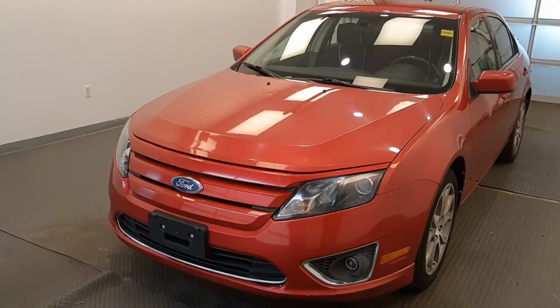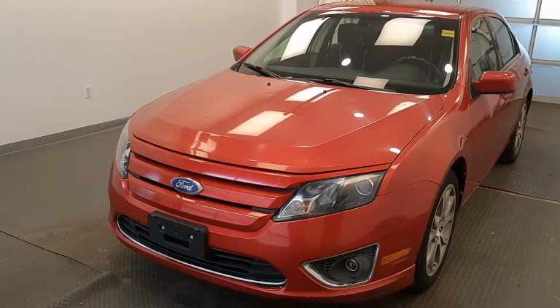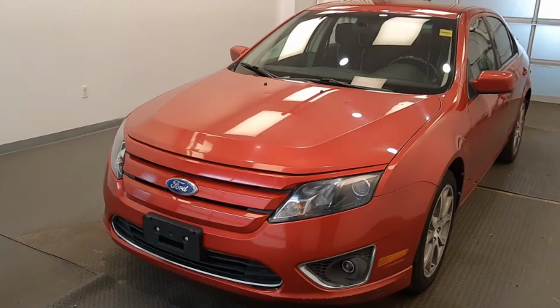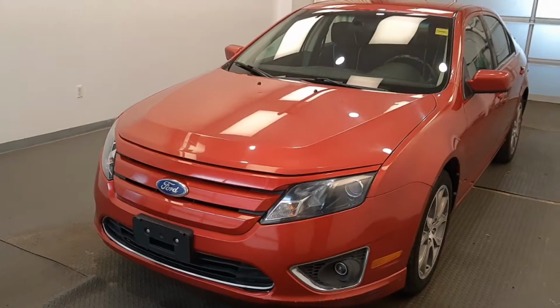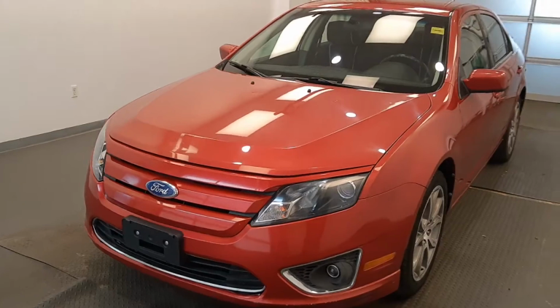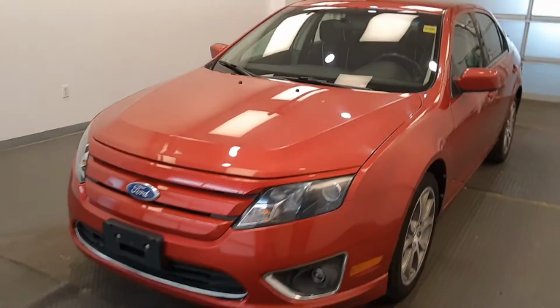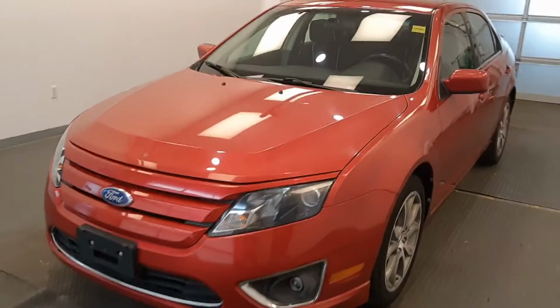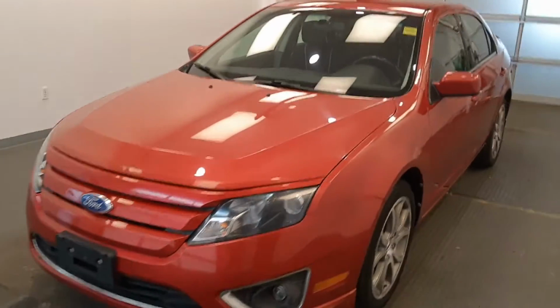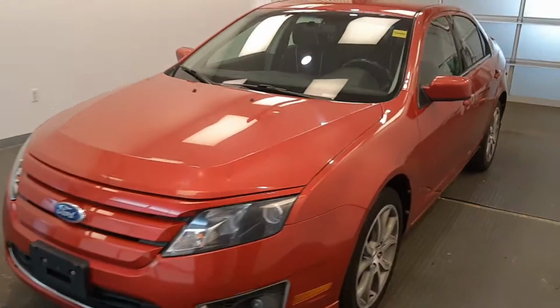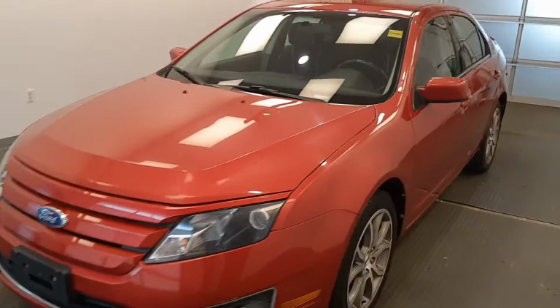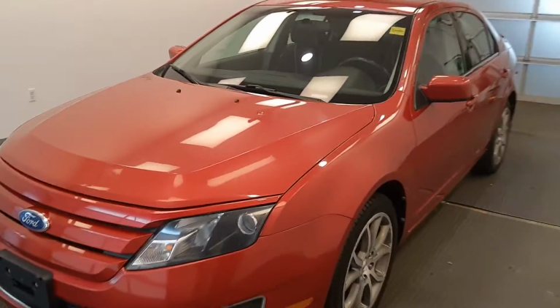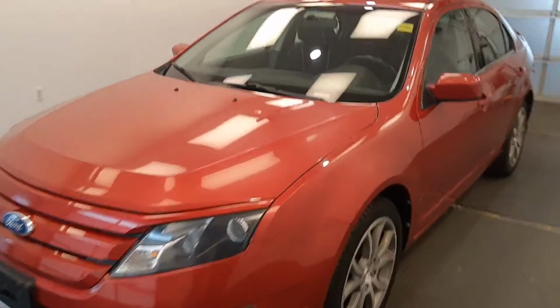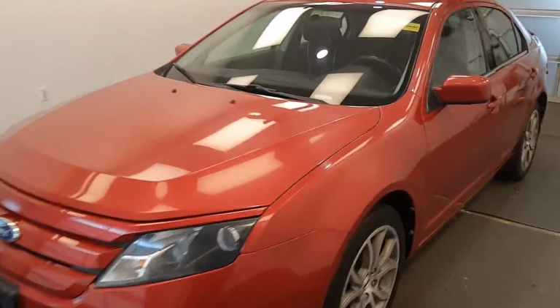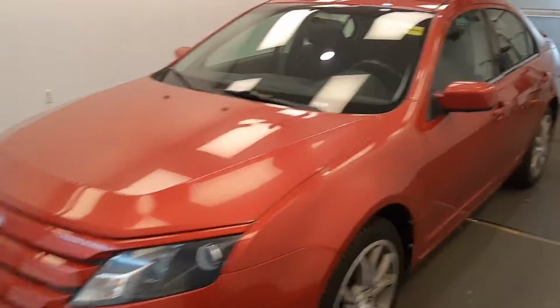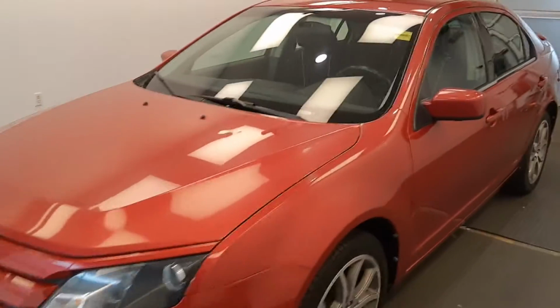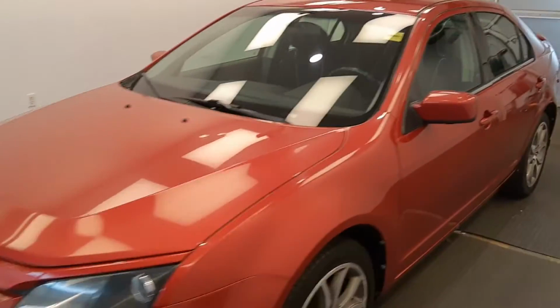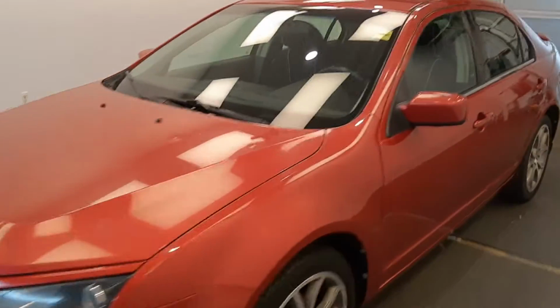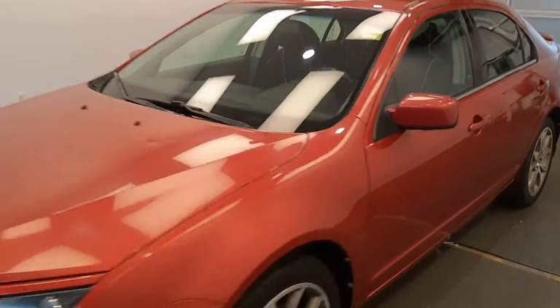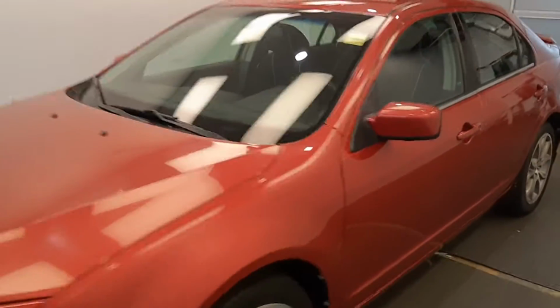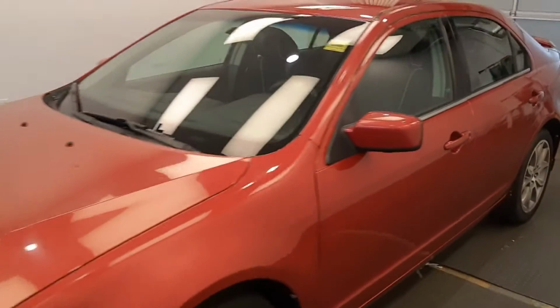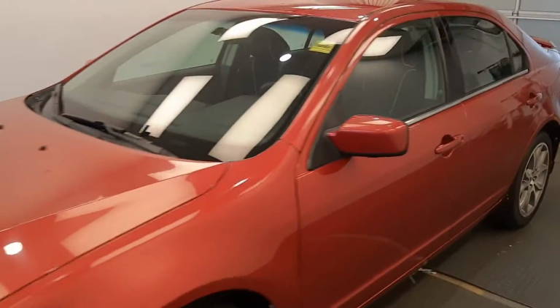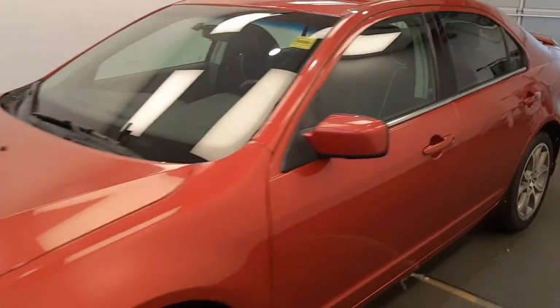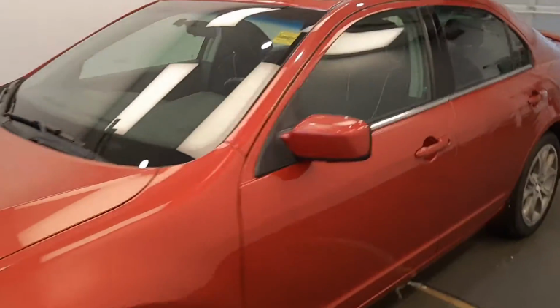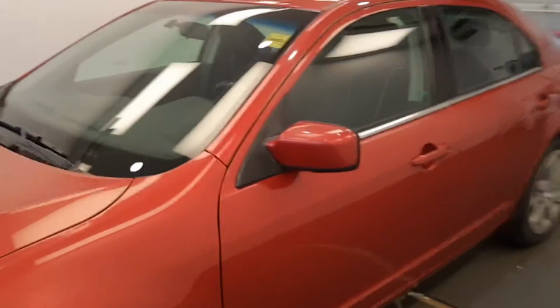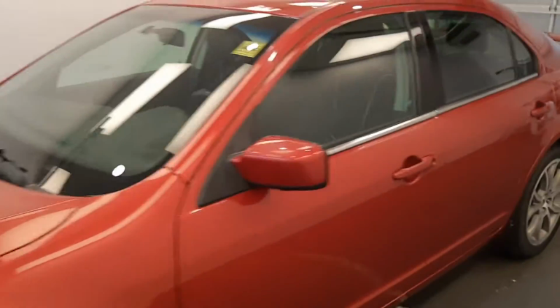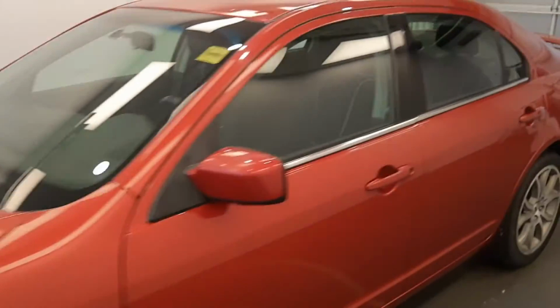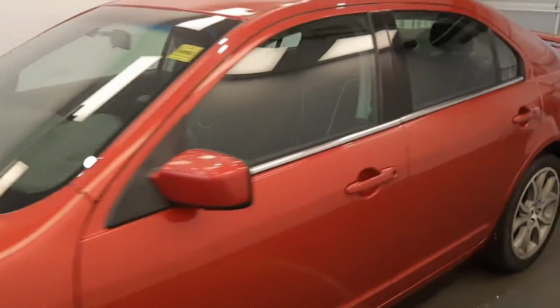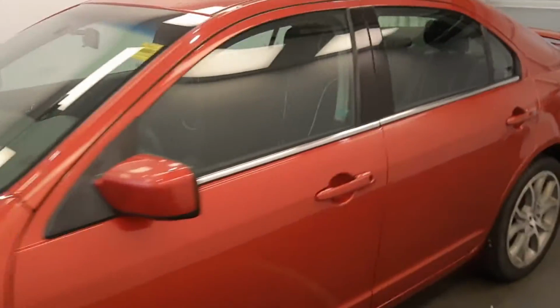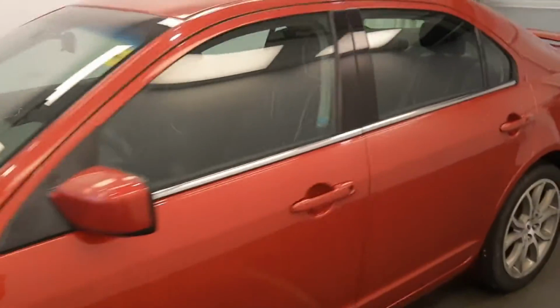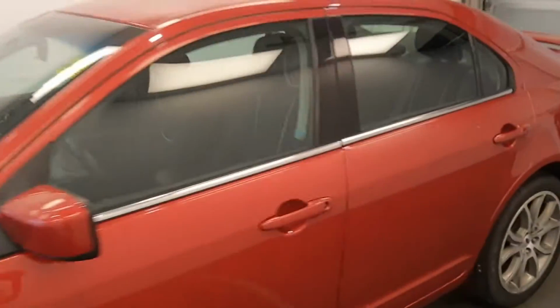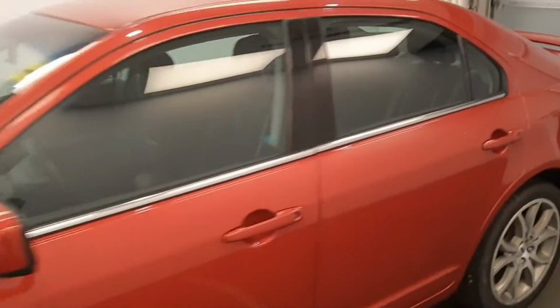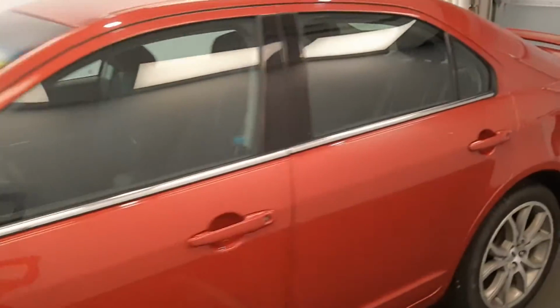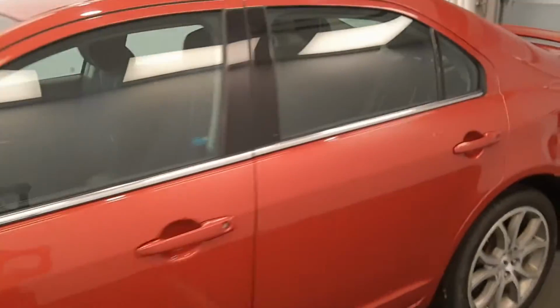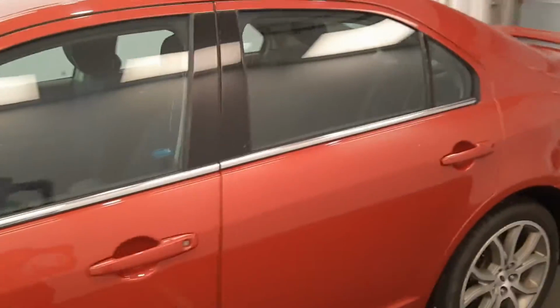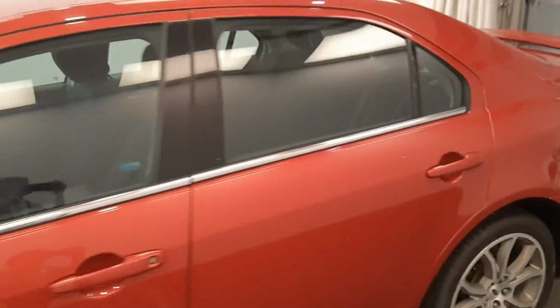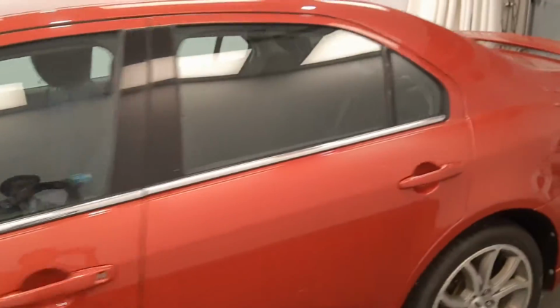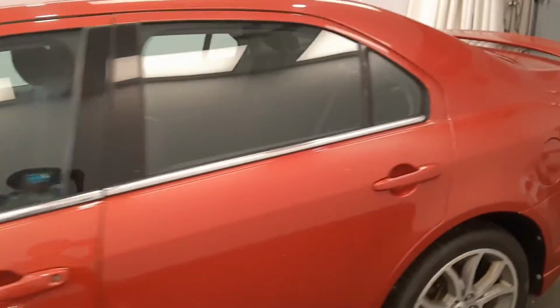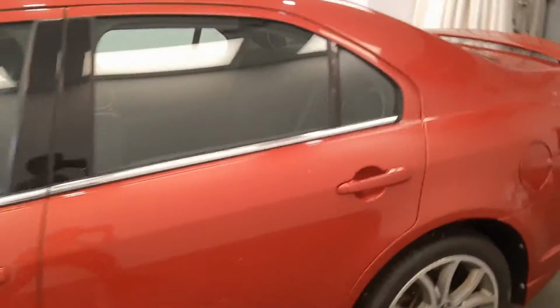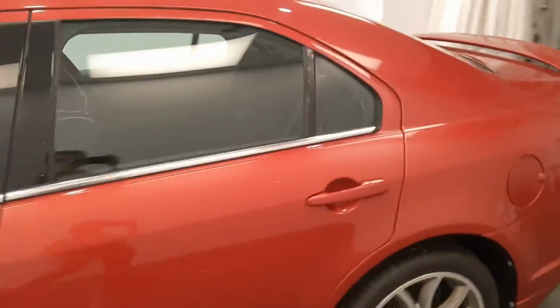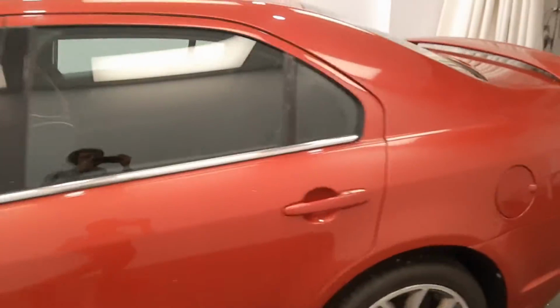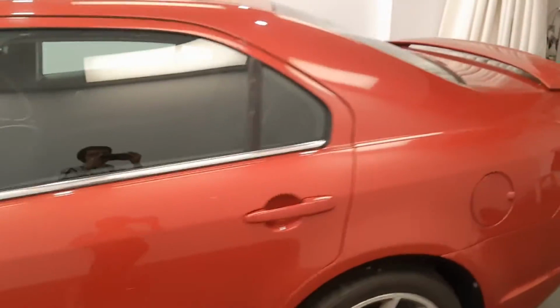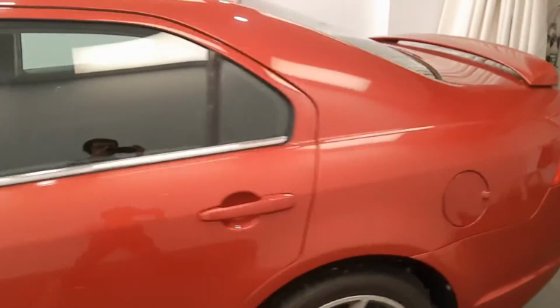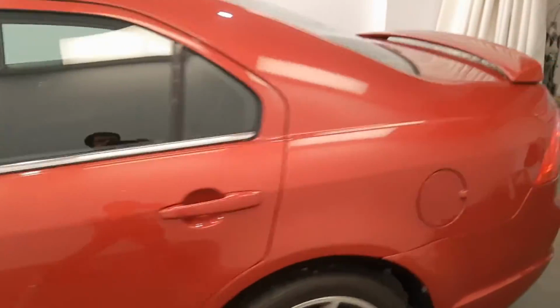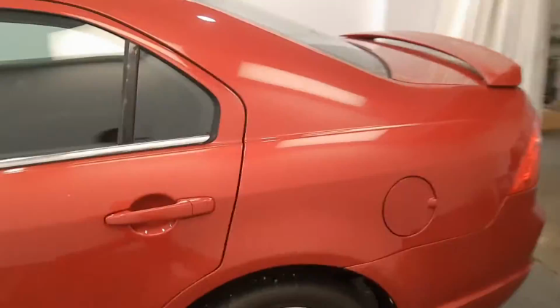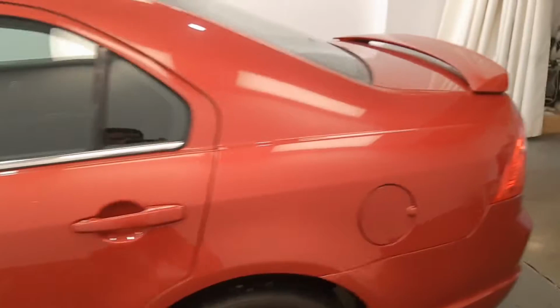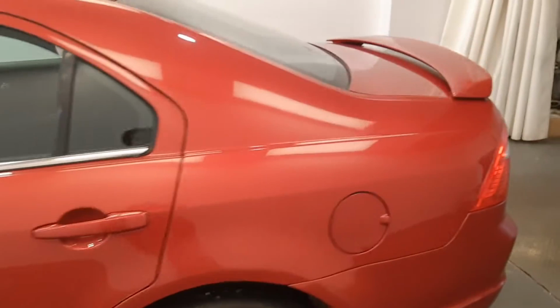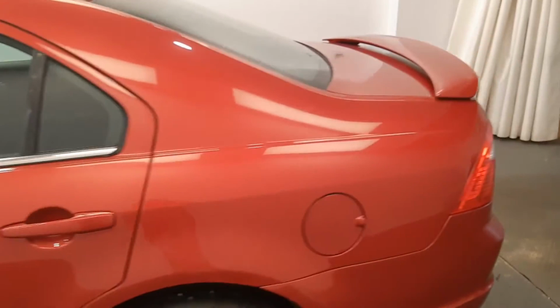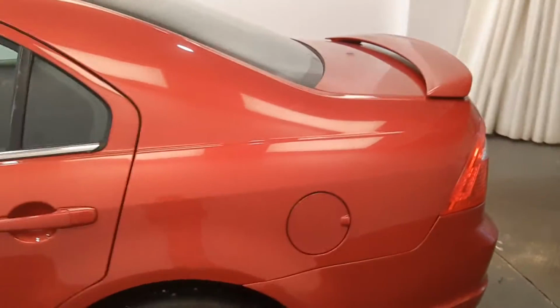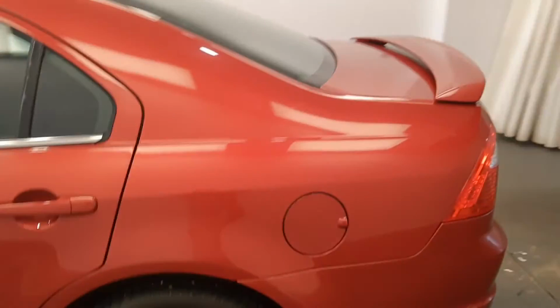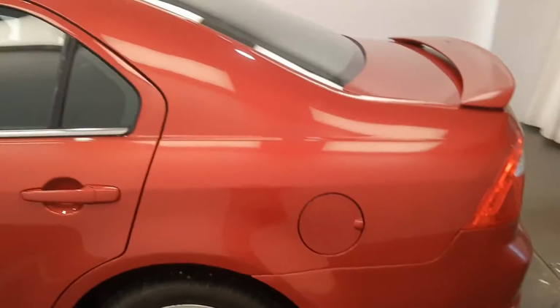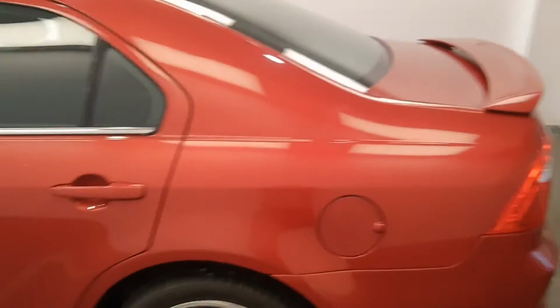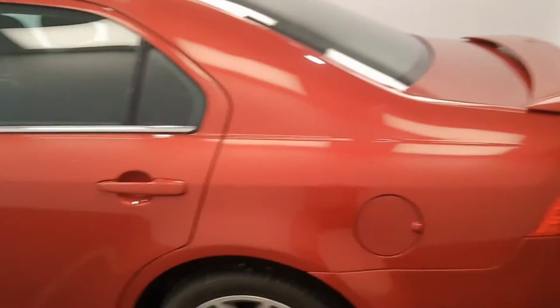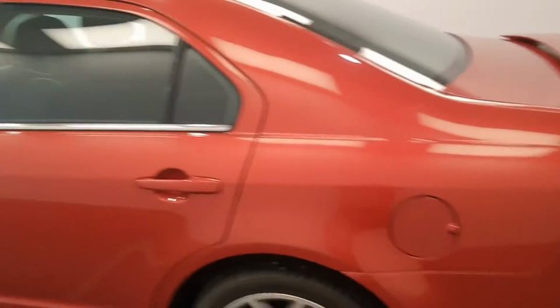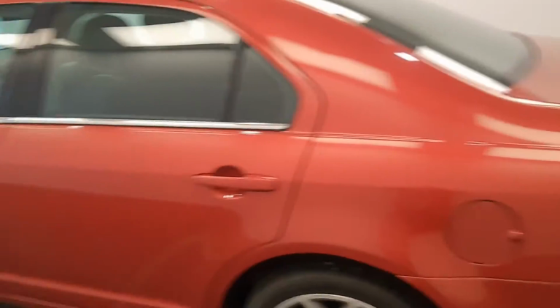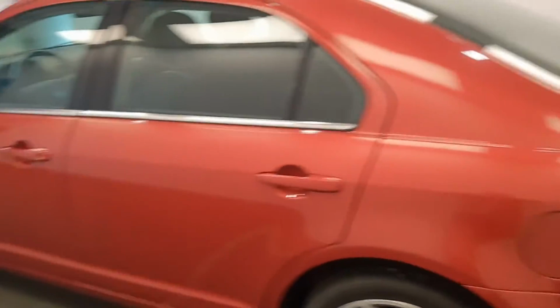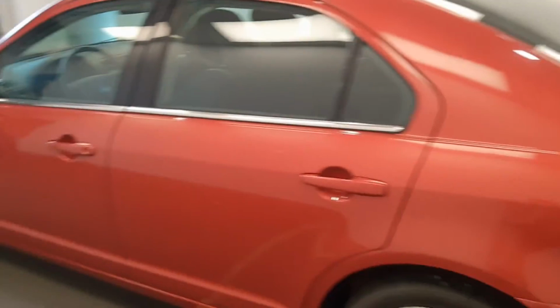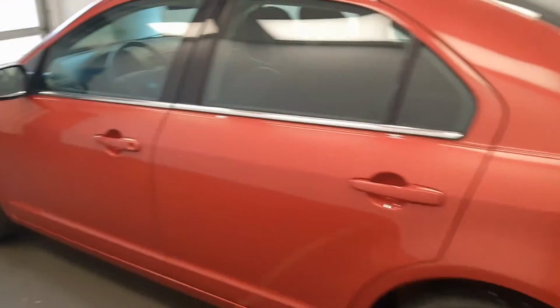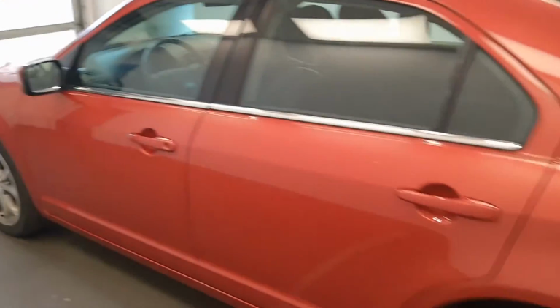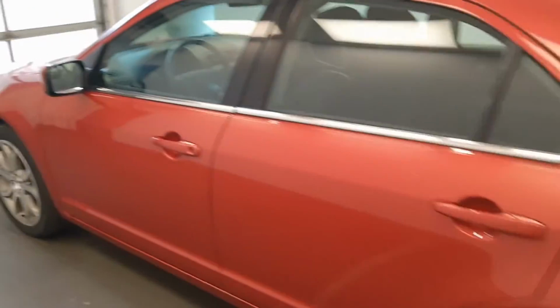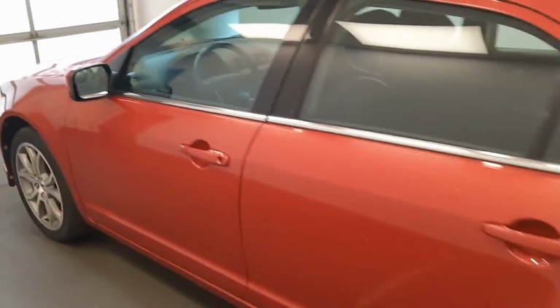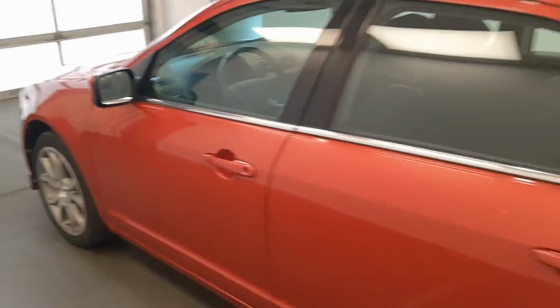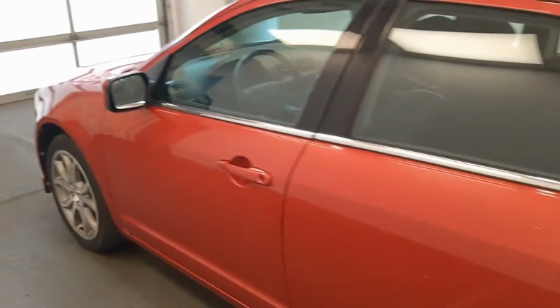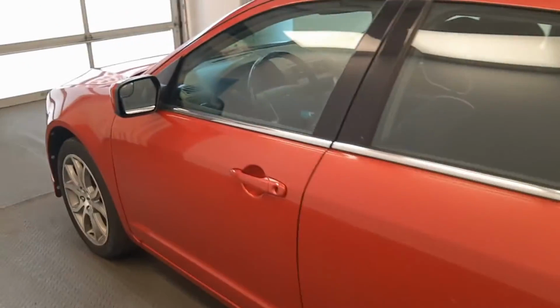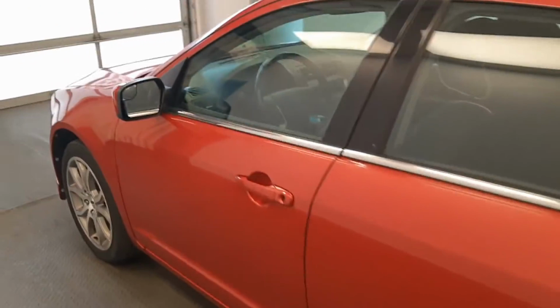We're viewing stock number 230-436 on a 2011 Ford Fusion. Our exterior colour is red.